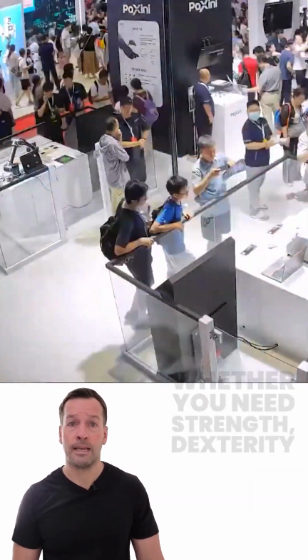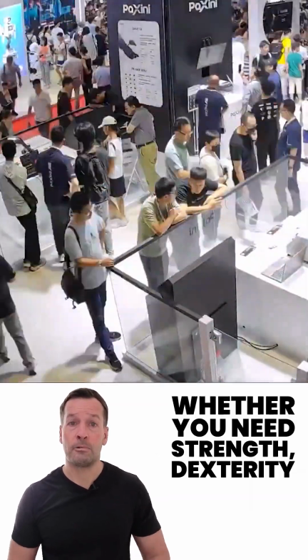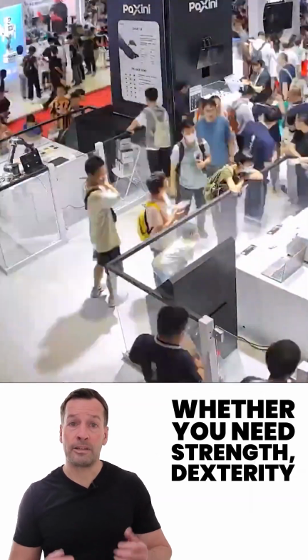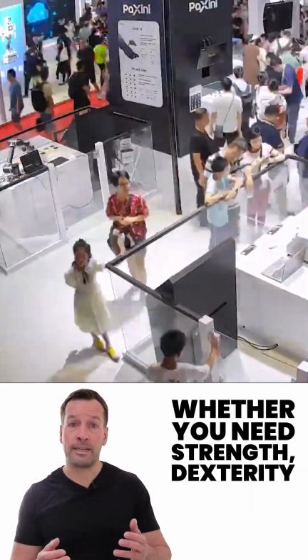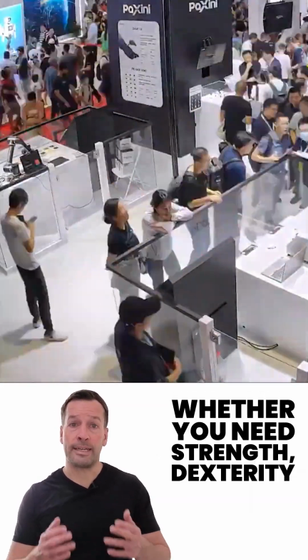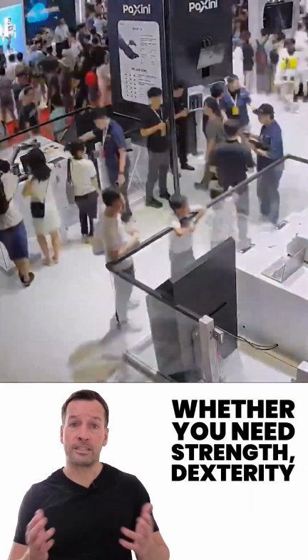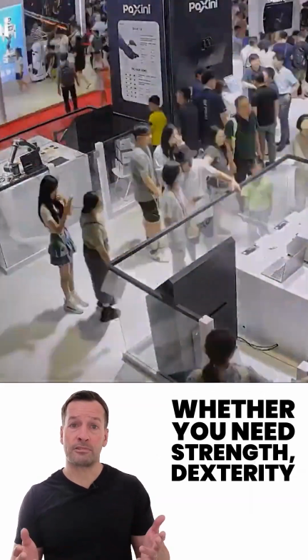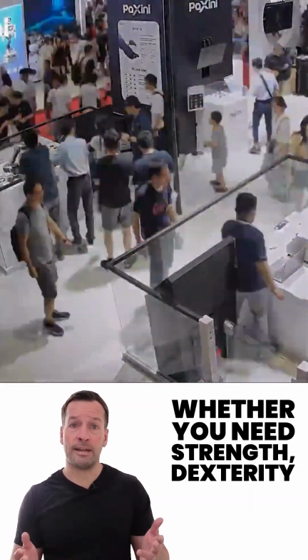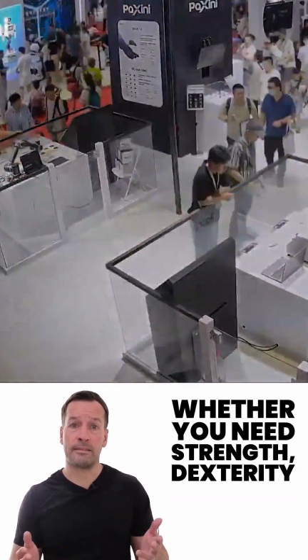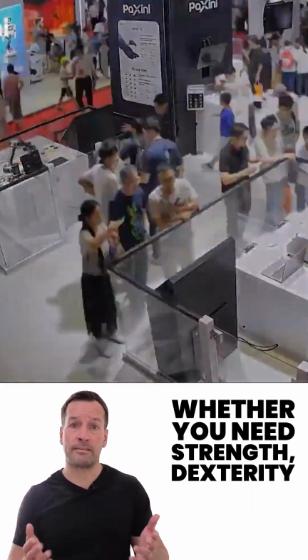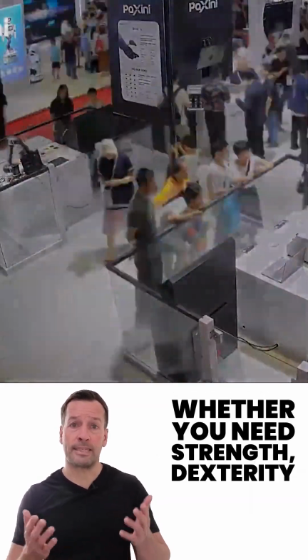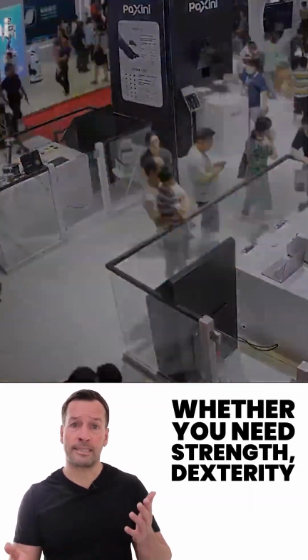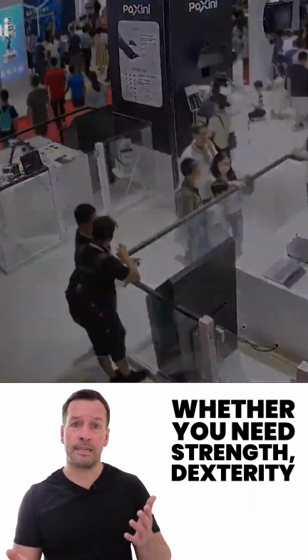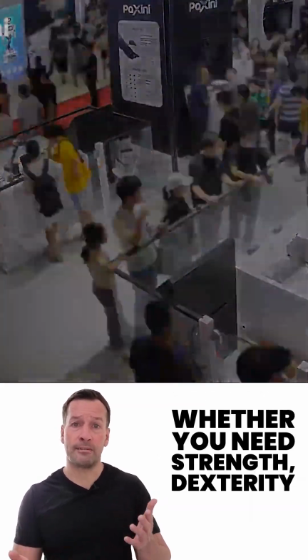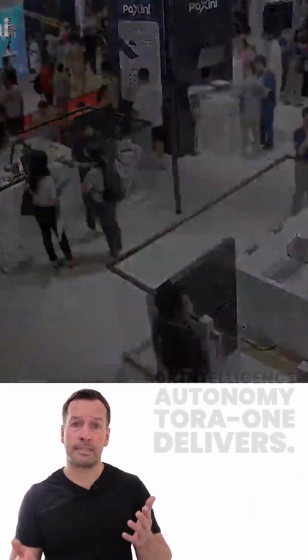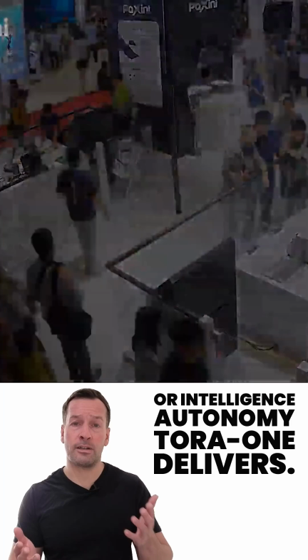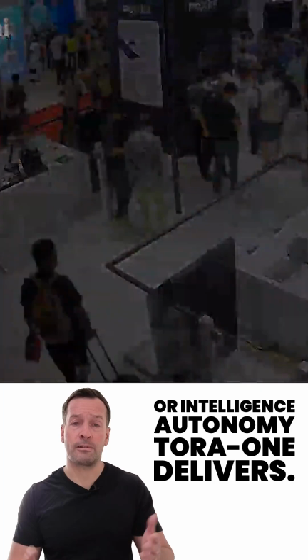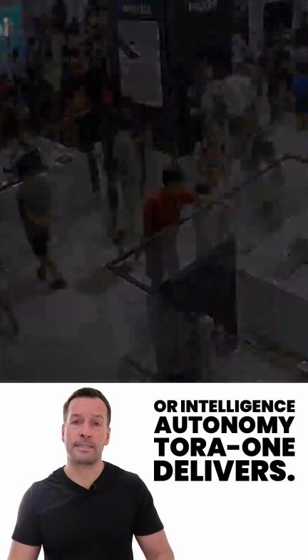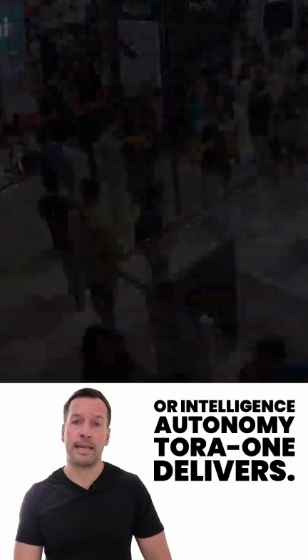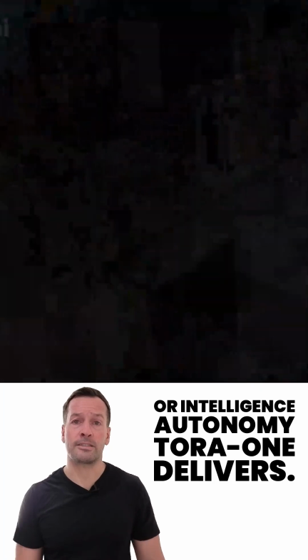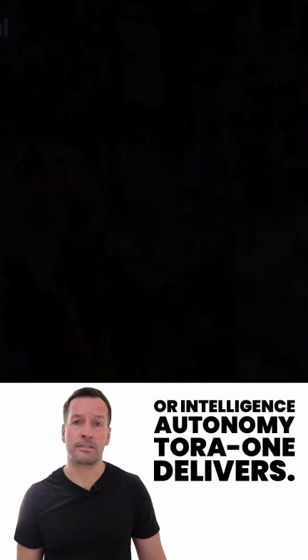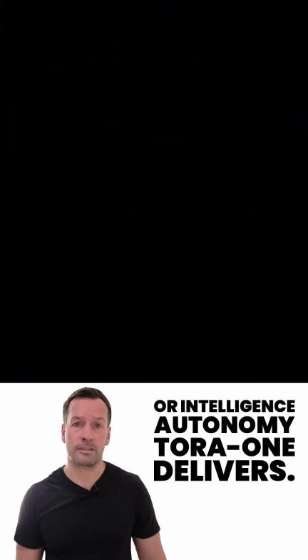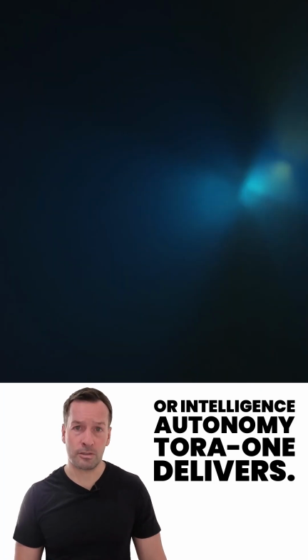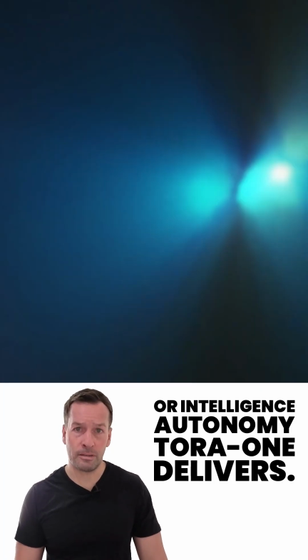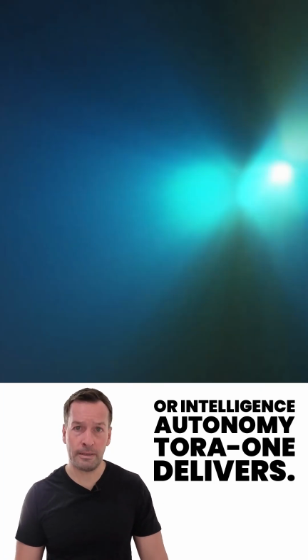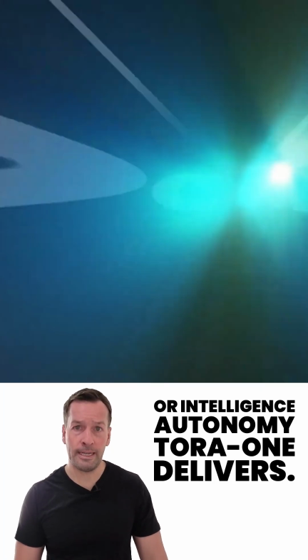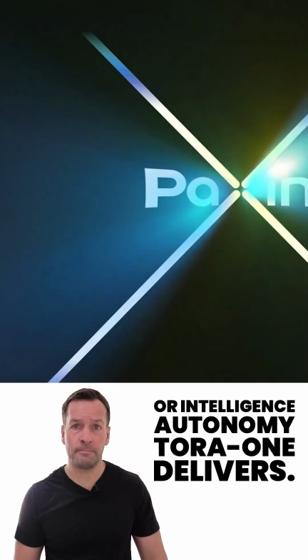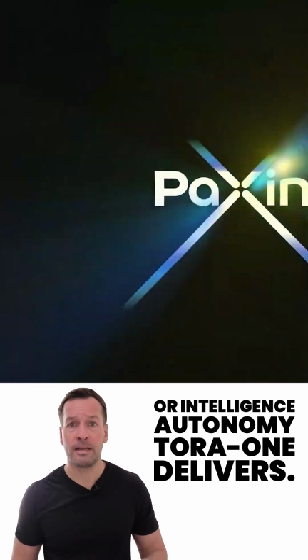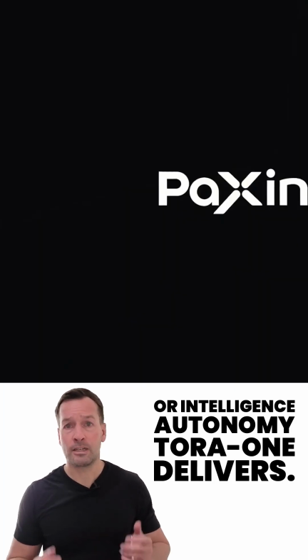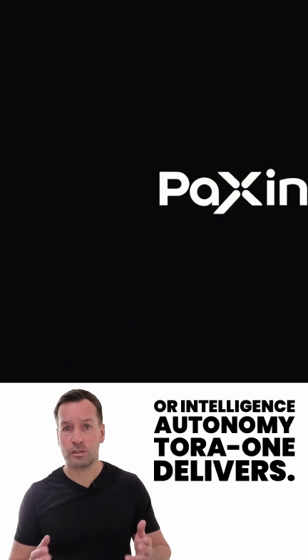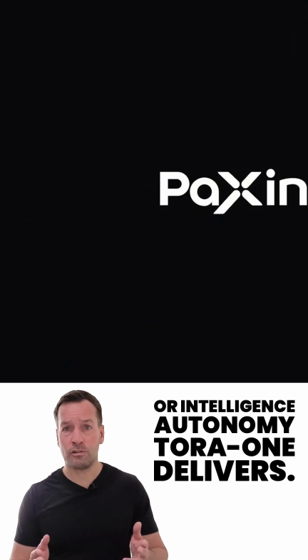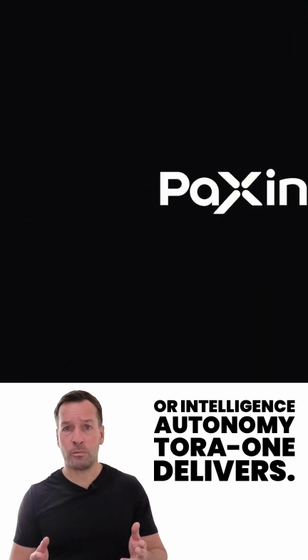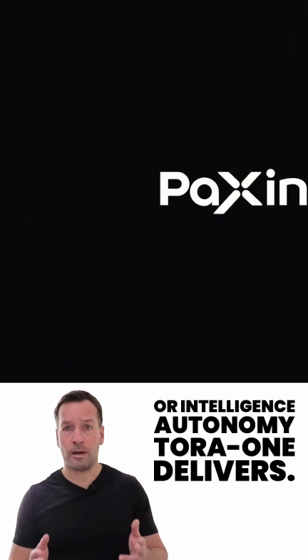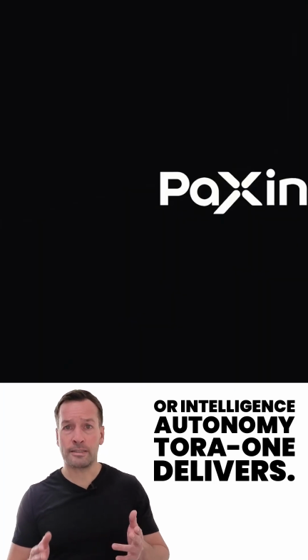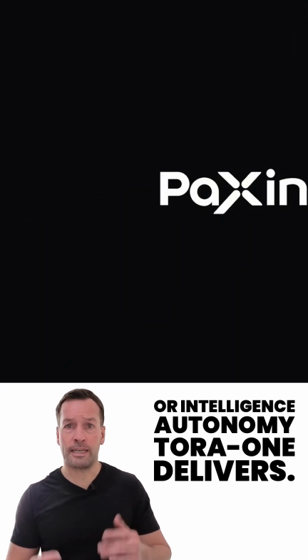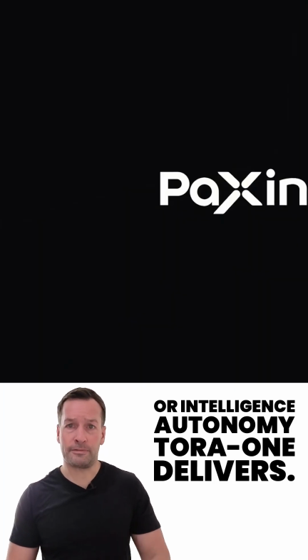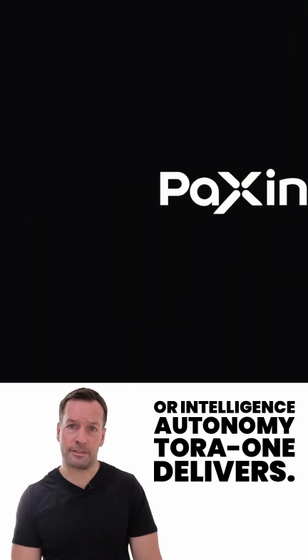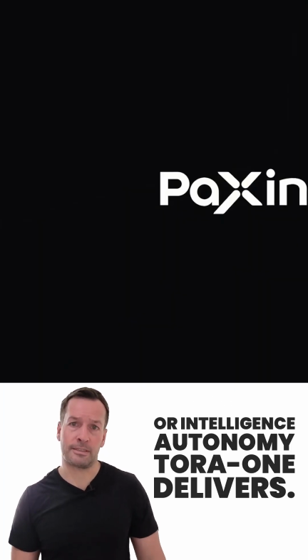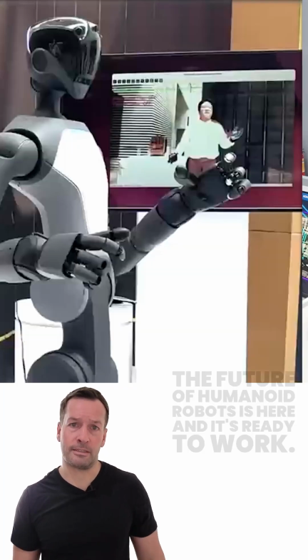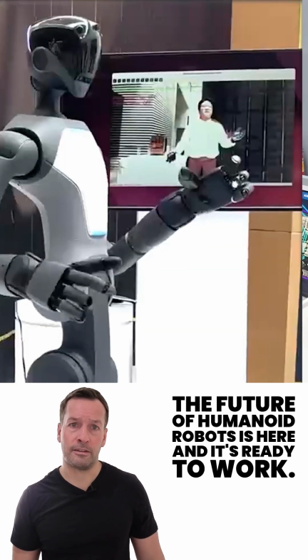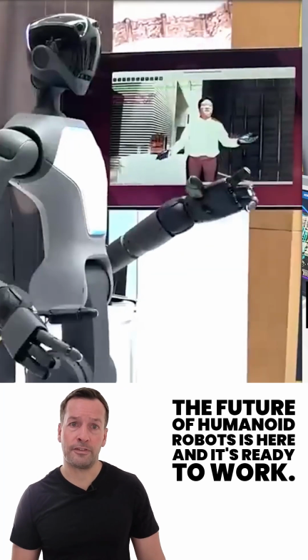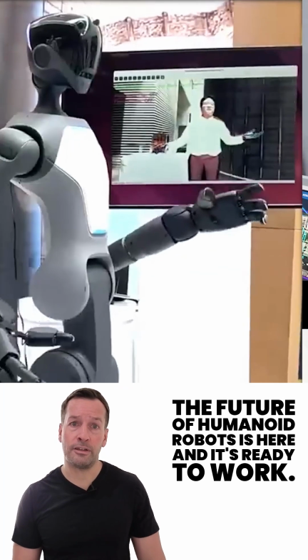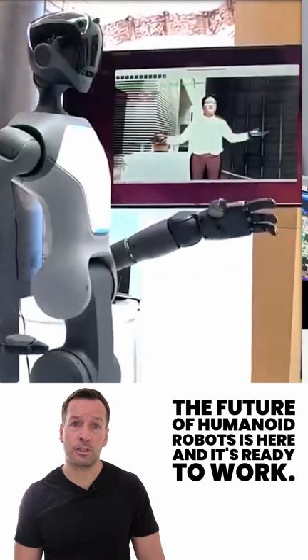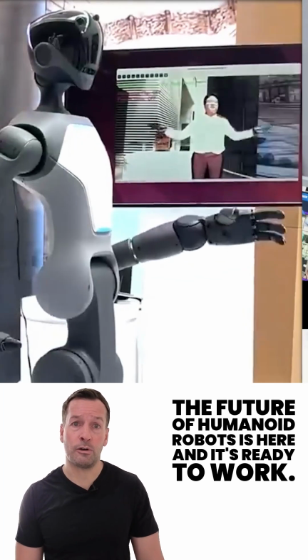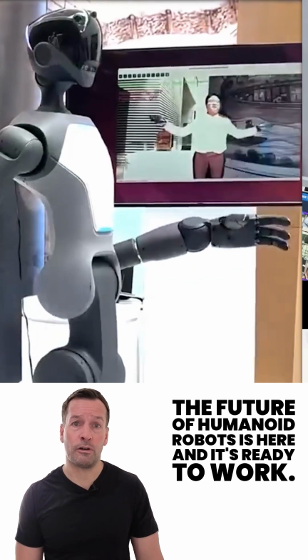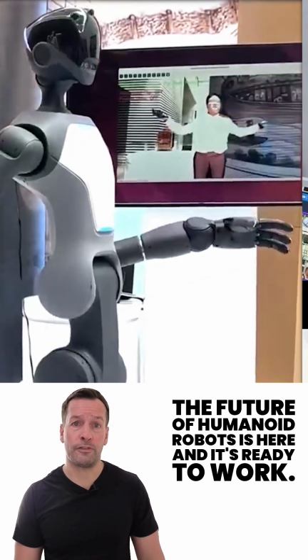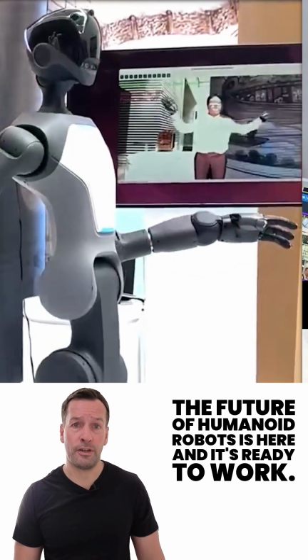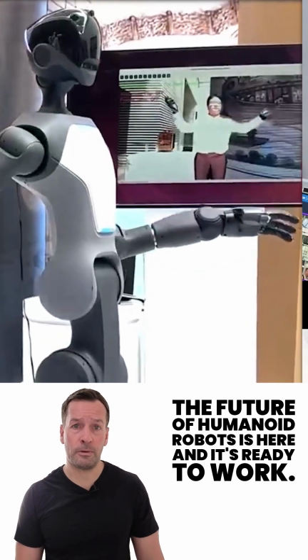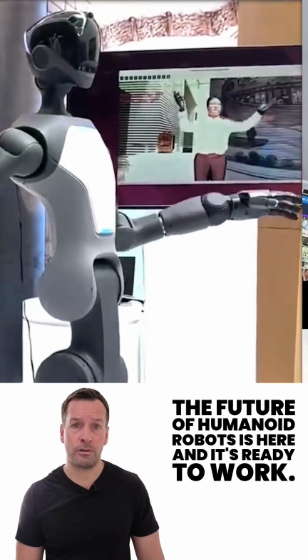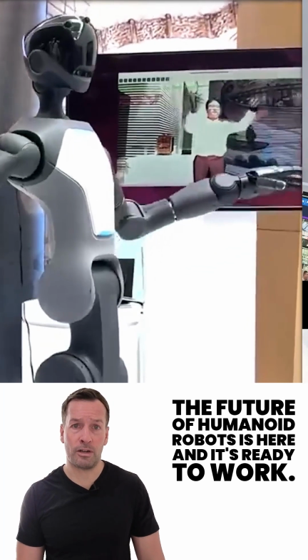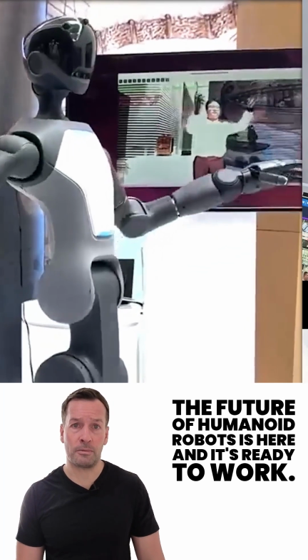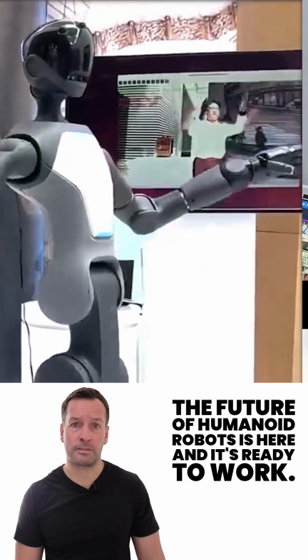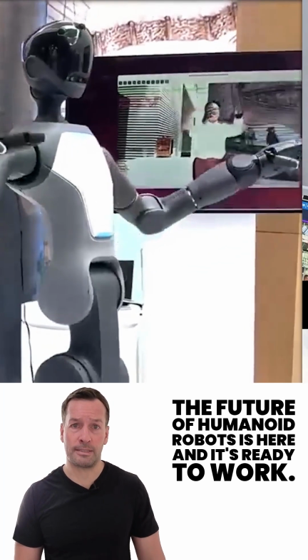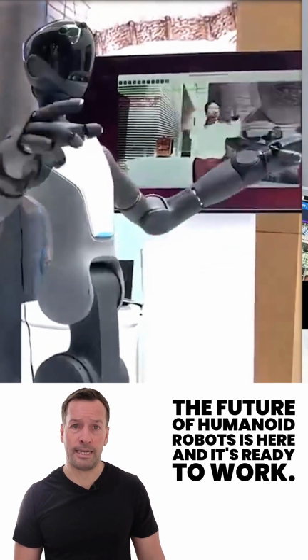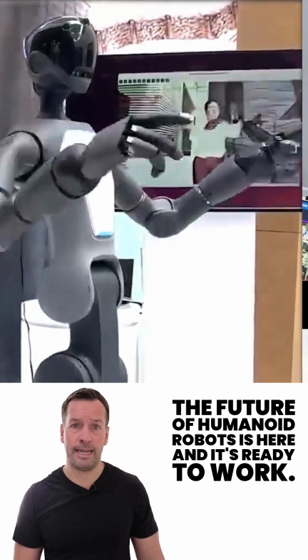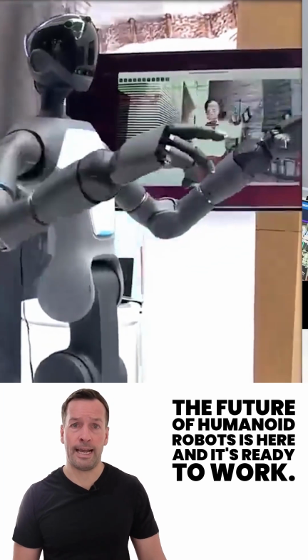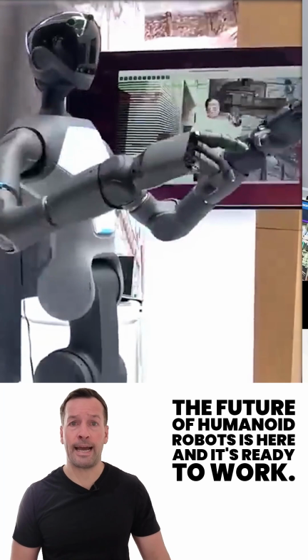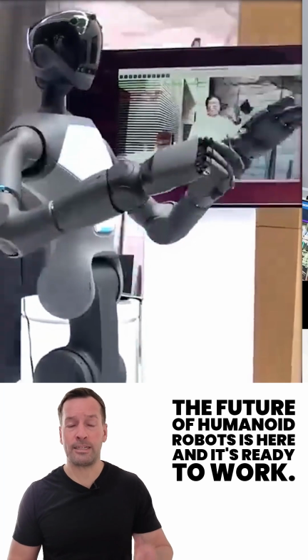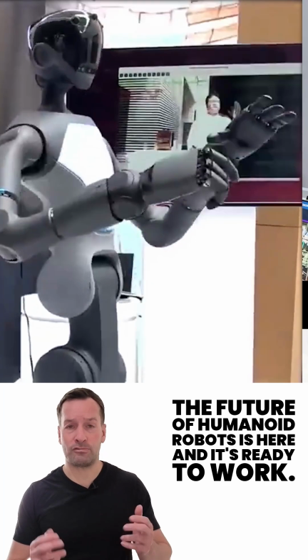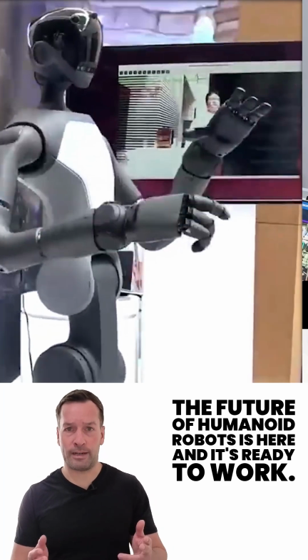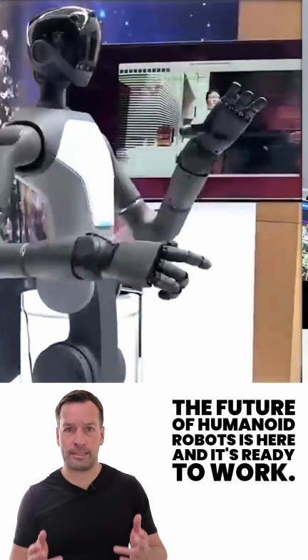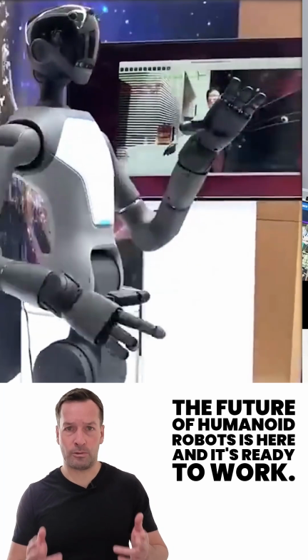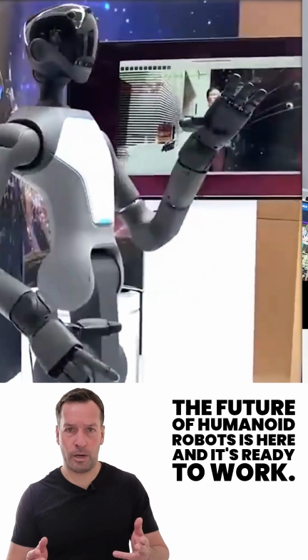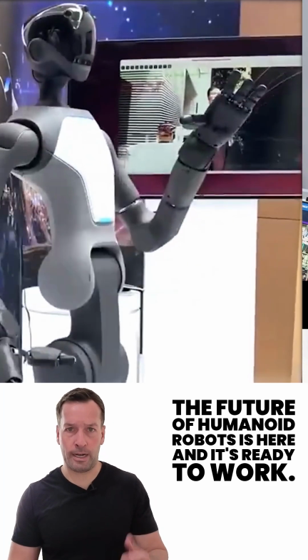Whether you need strength, dexterity, or intelligent autonomy, Tora 1 delivers. The future of humanoid robots is here and it's ready to work.